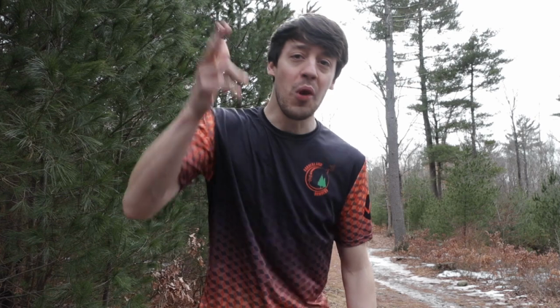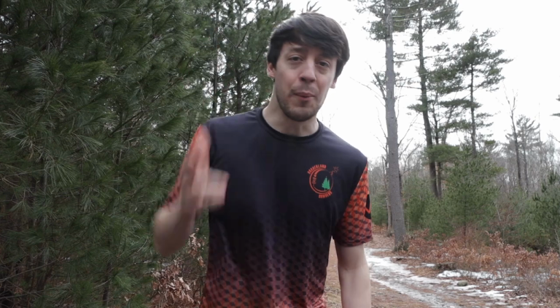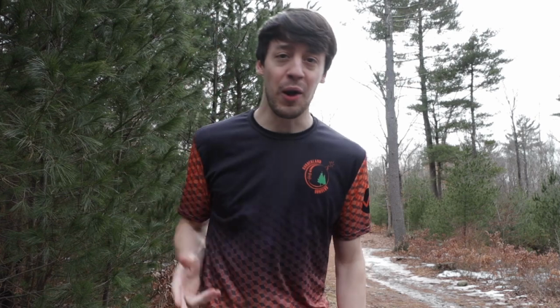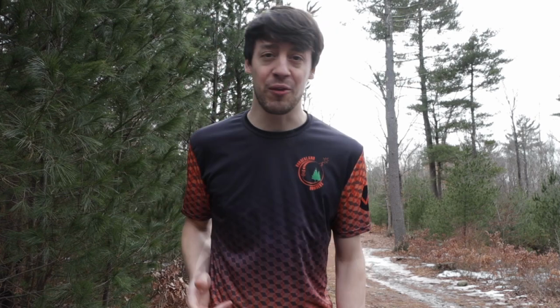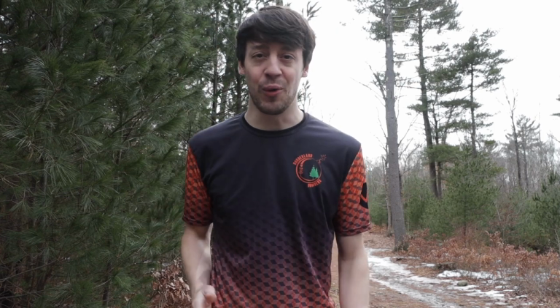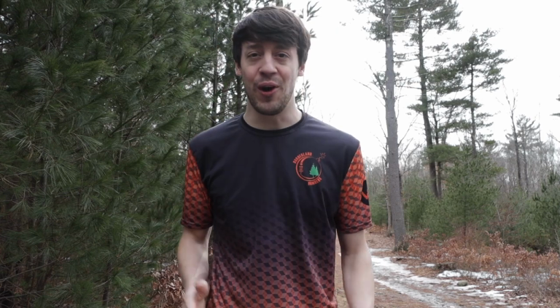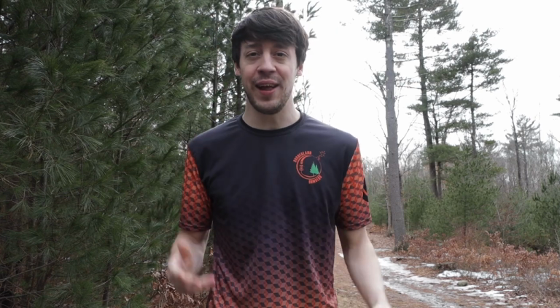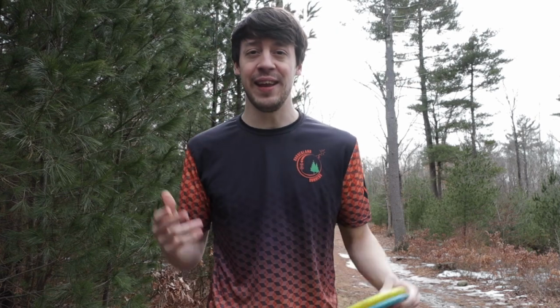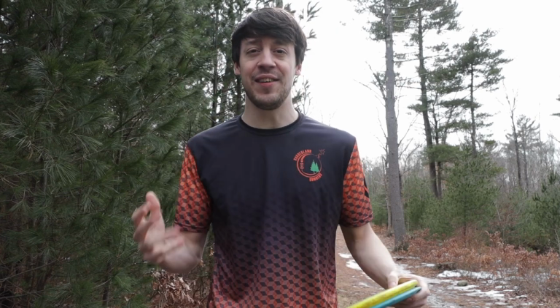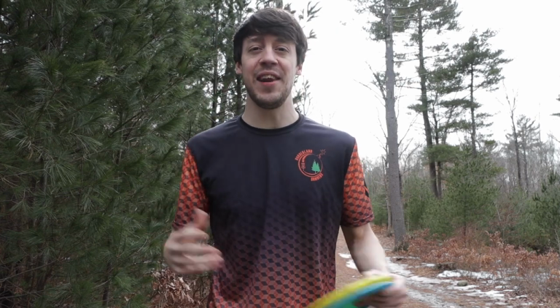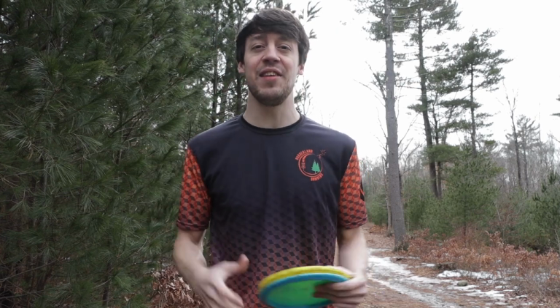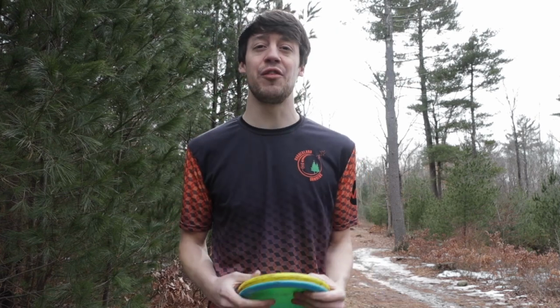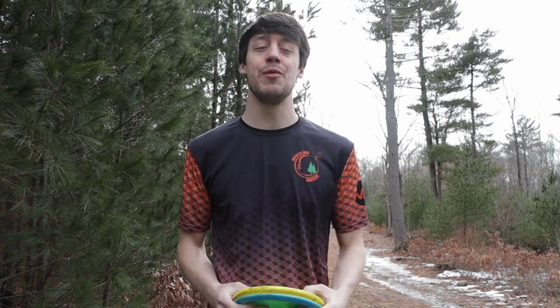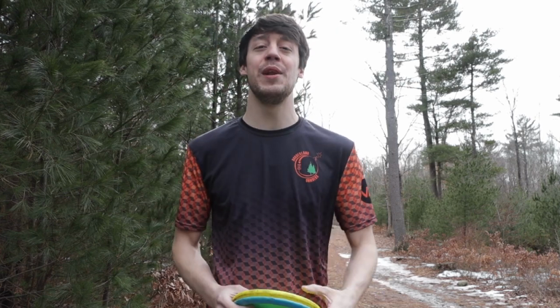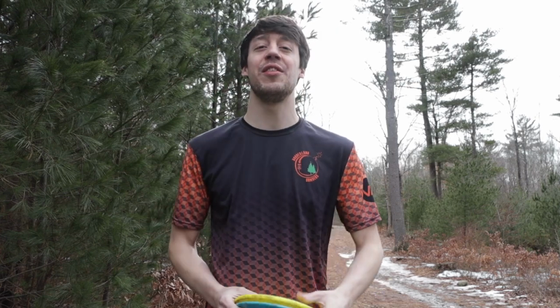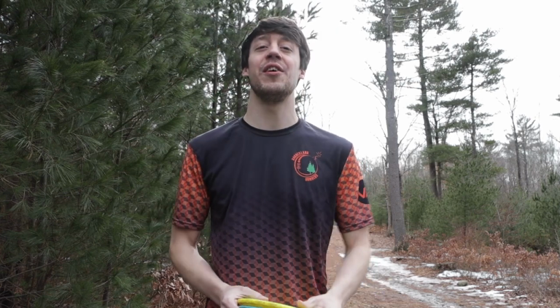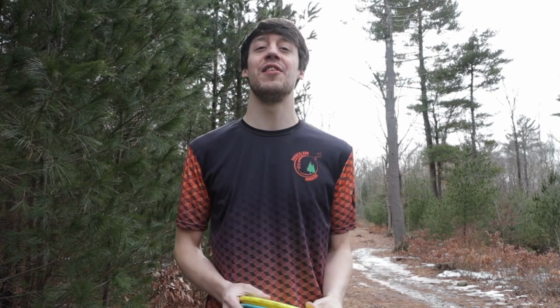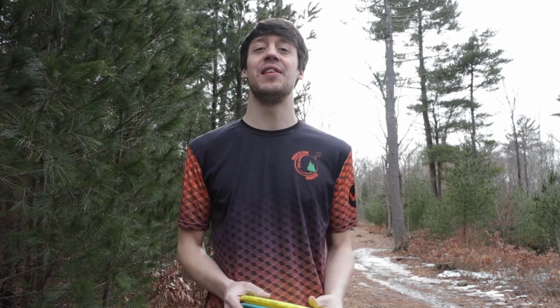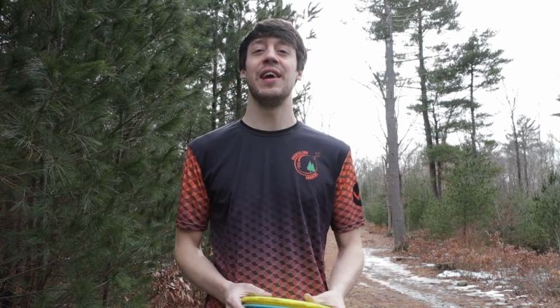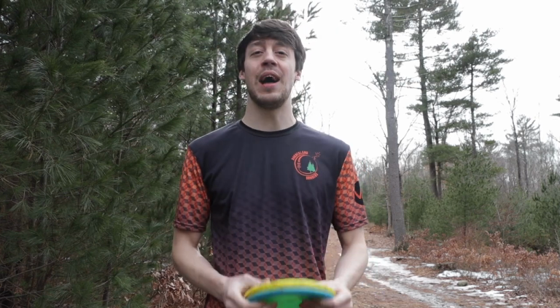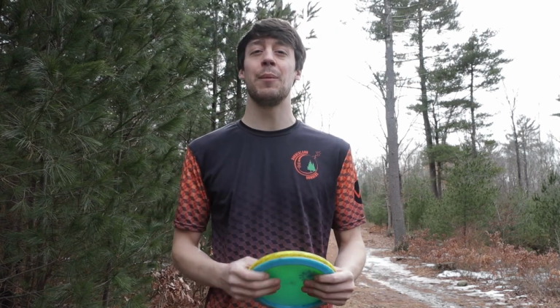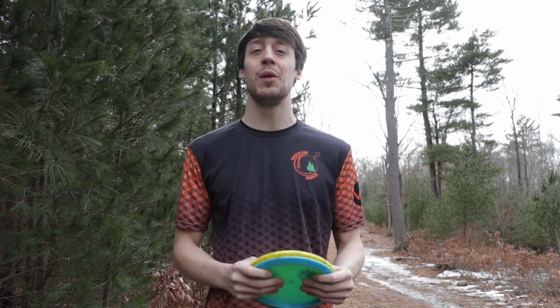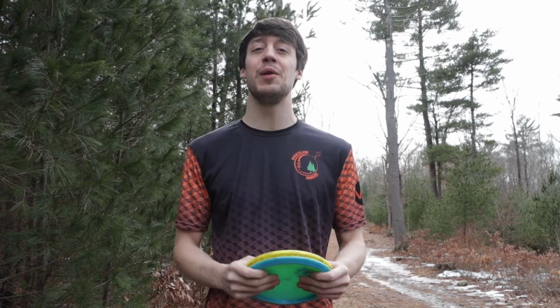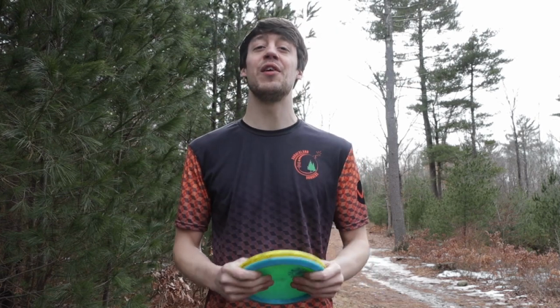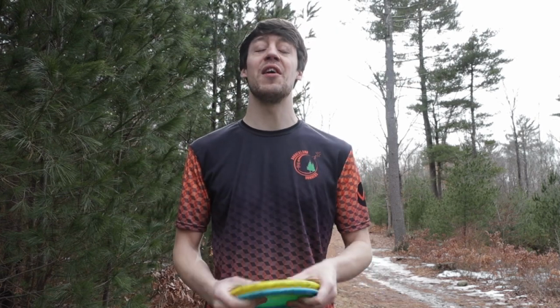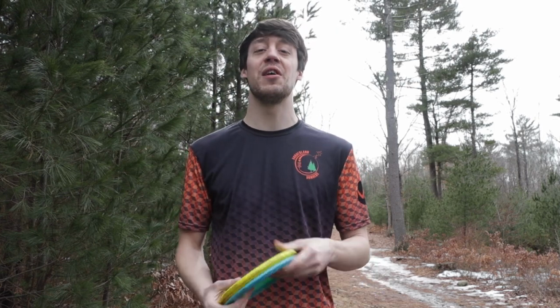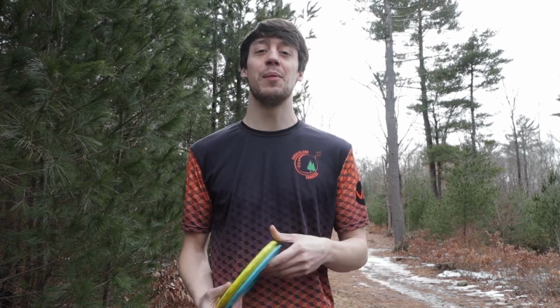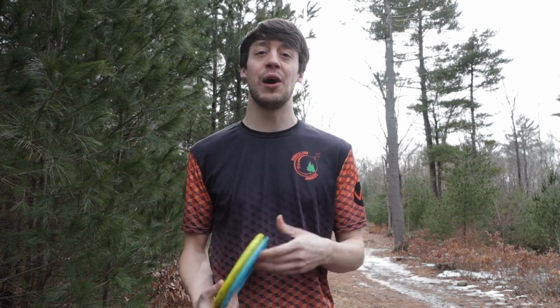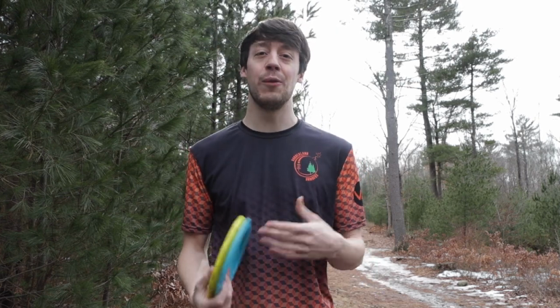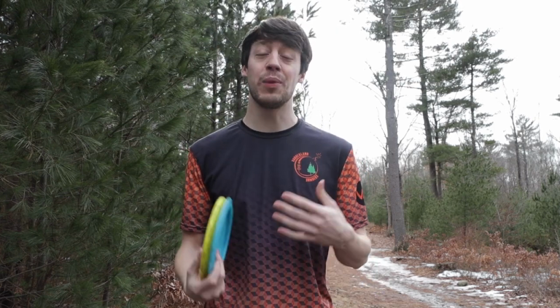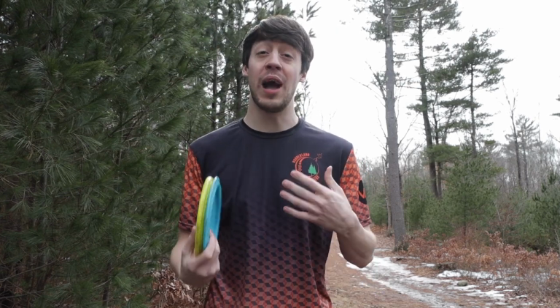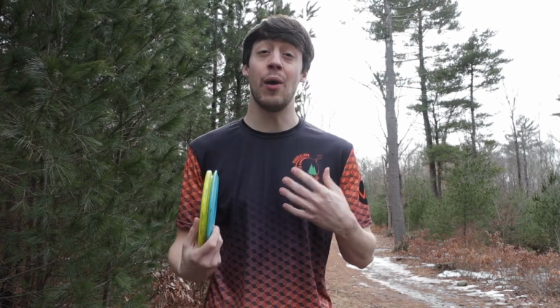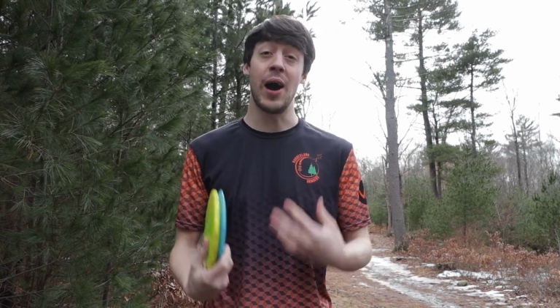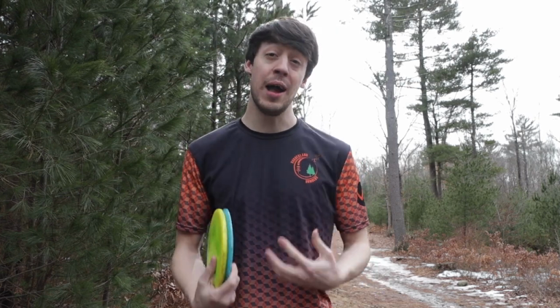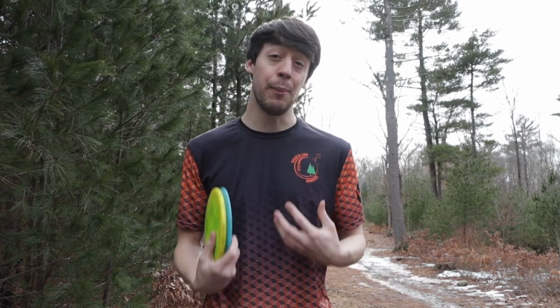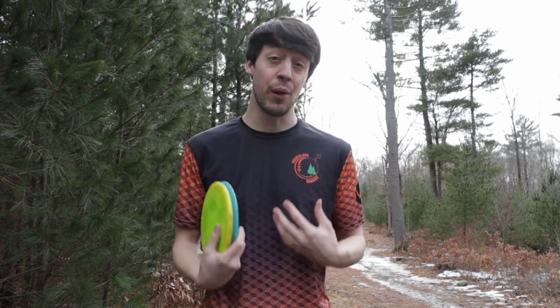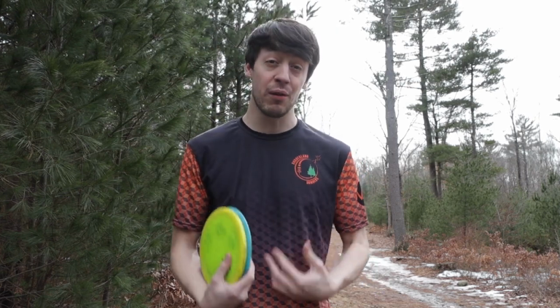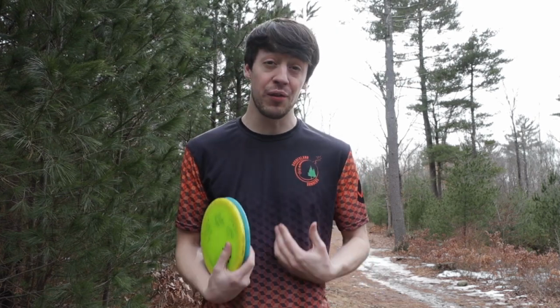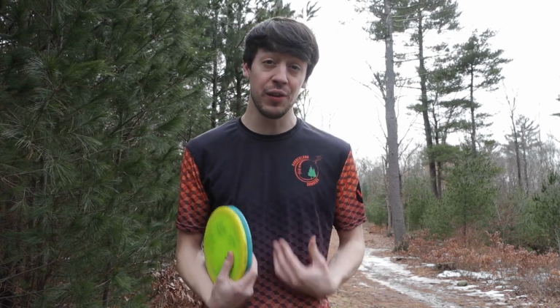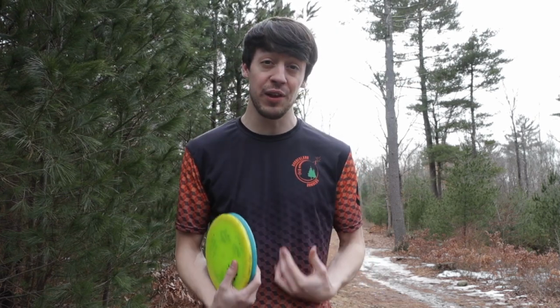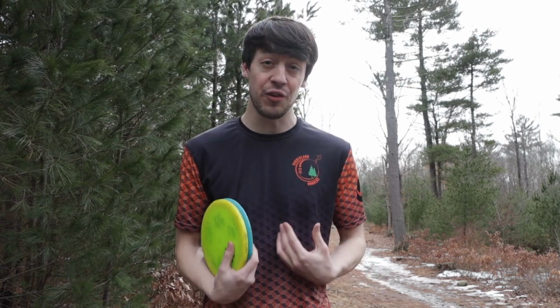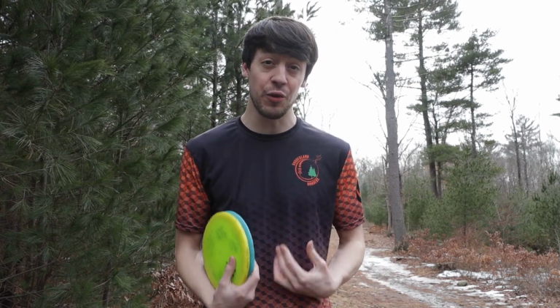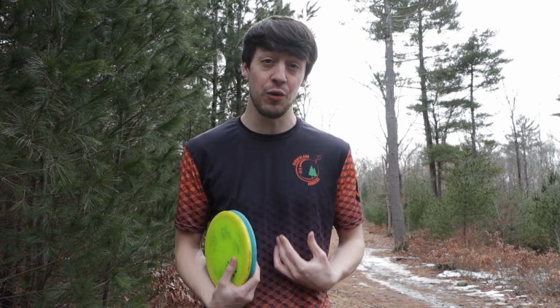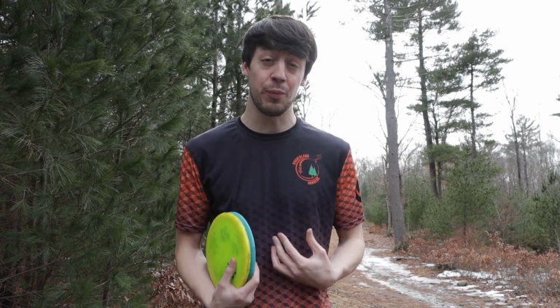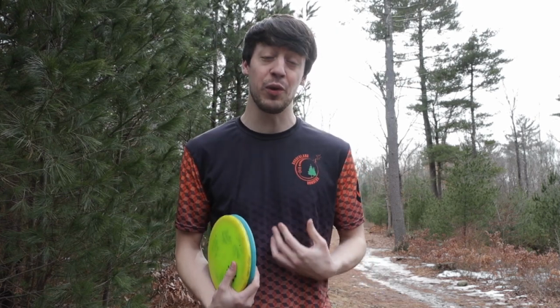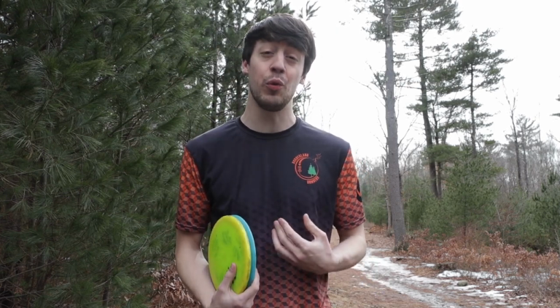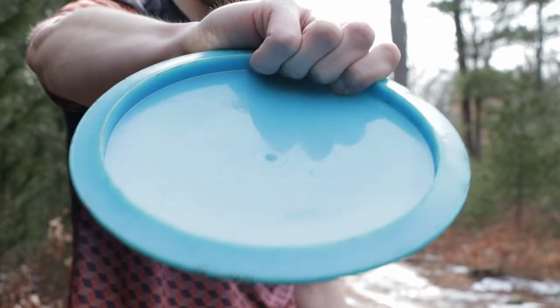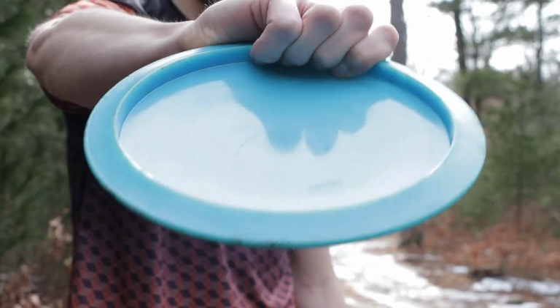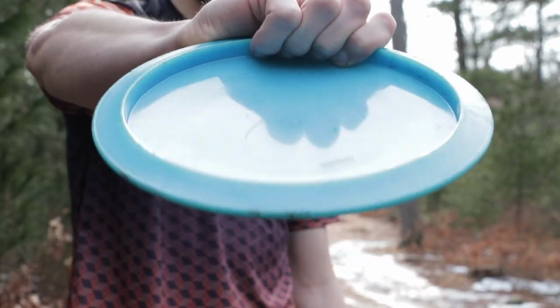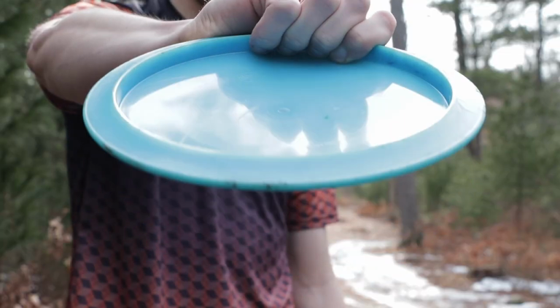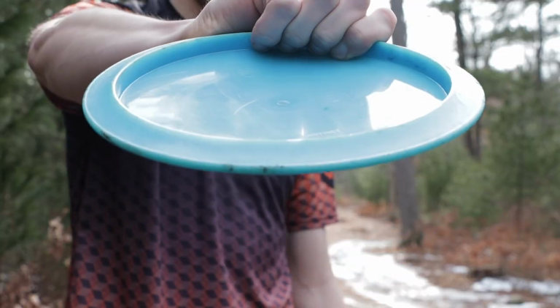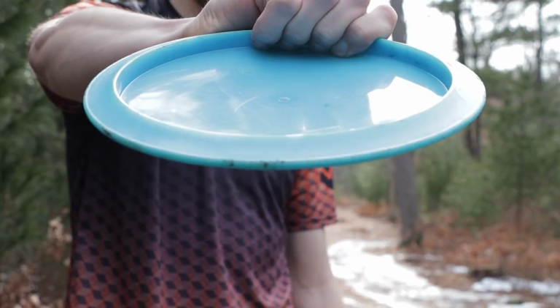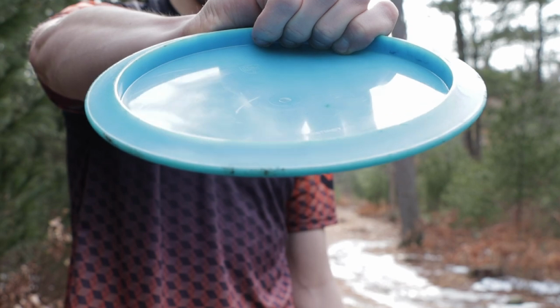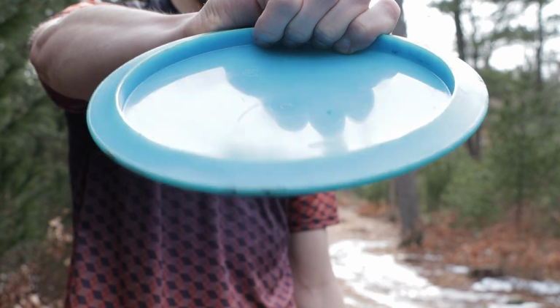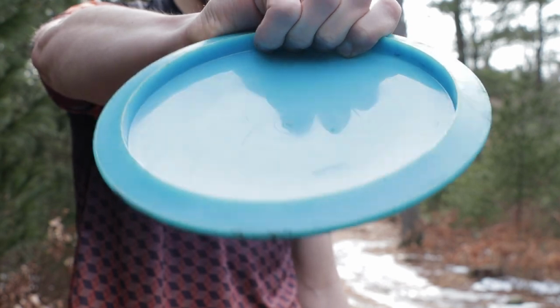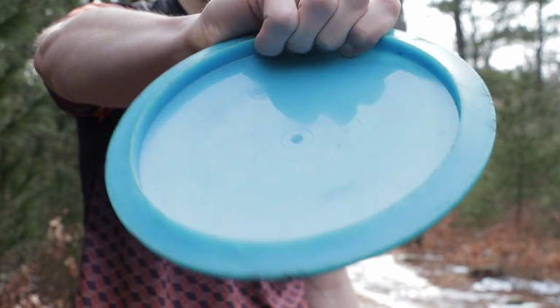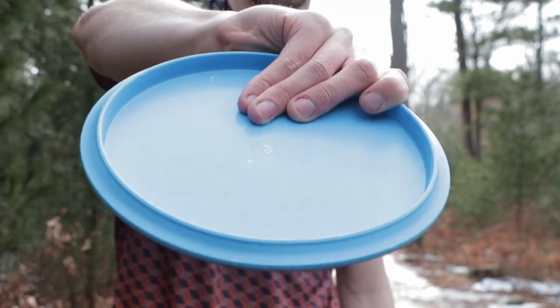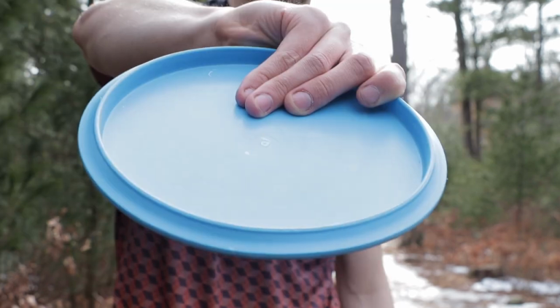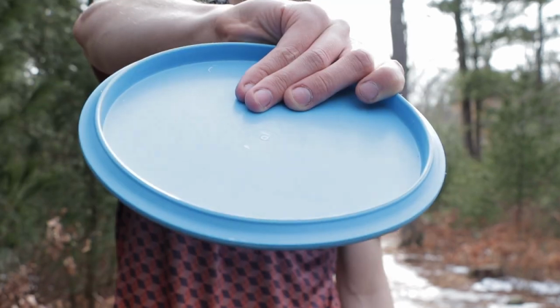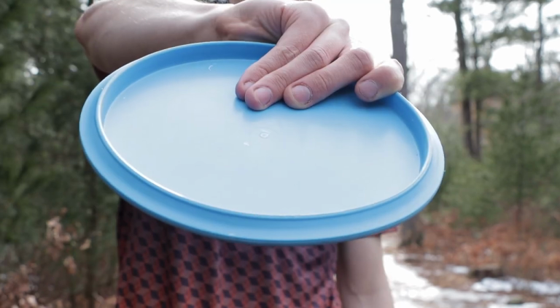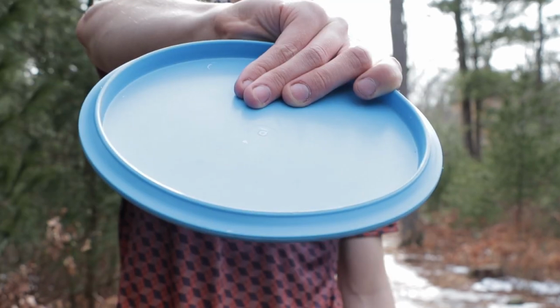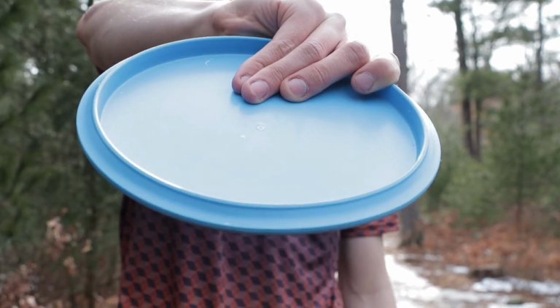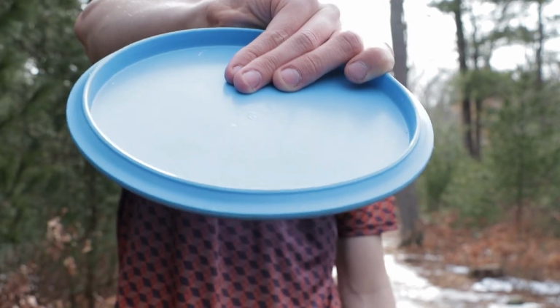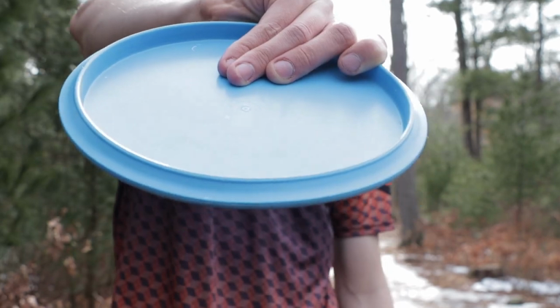What up Huck Squad? In today's 3 Minute Thursday, I'm going to be talking about how I personally choose between a power grip and a fan grip.